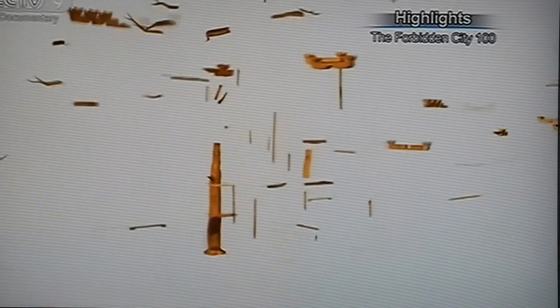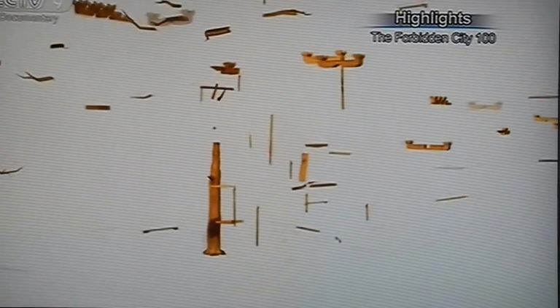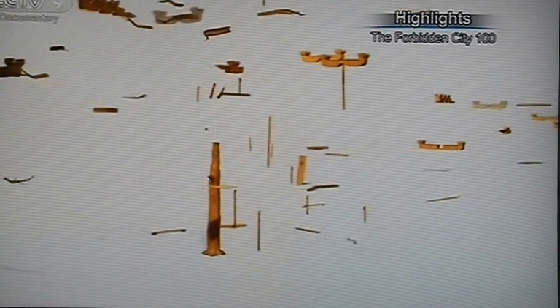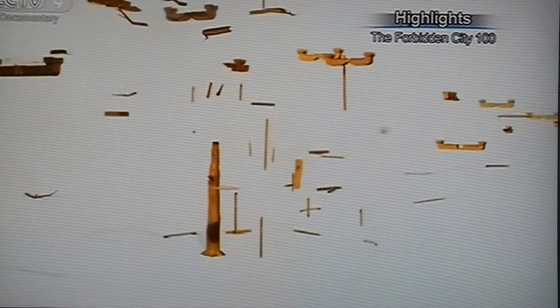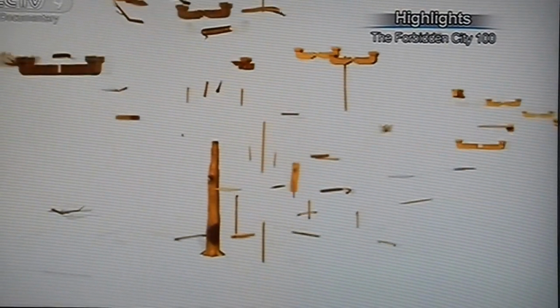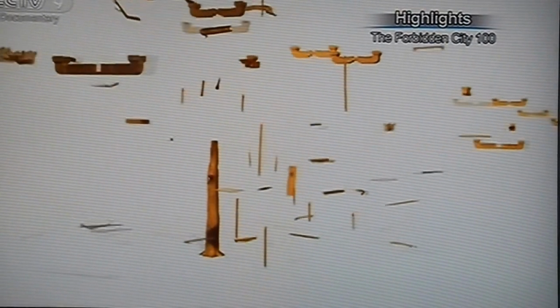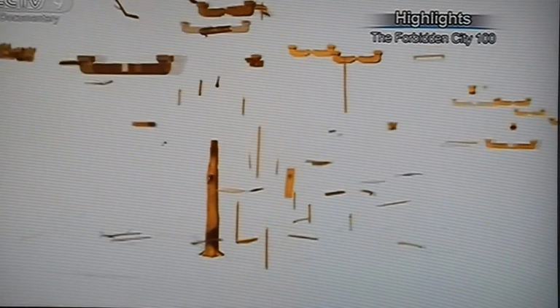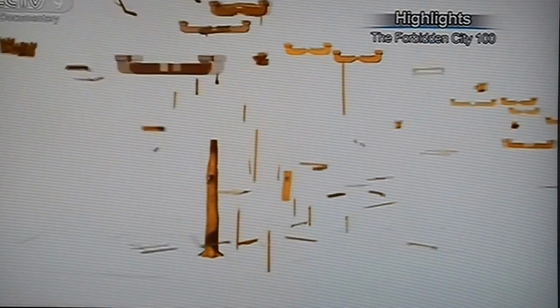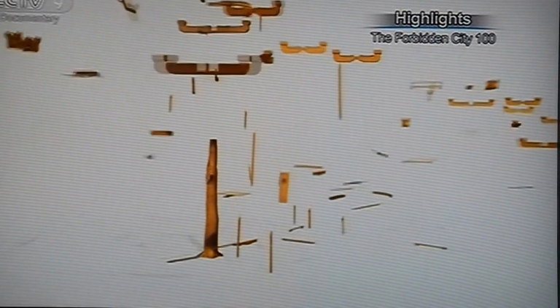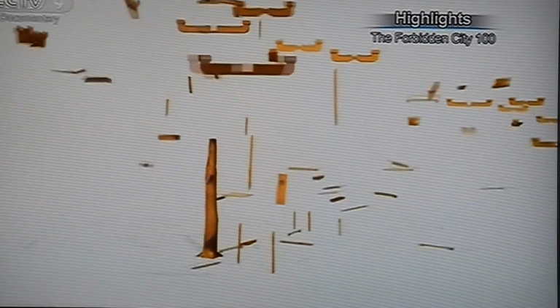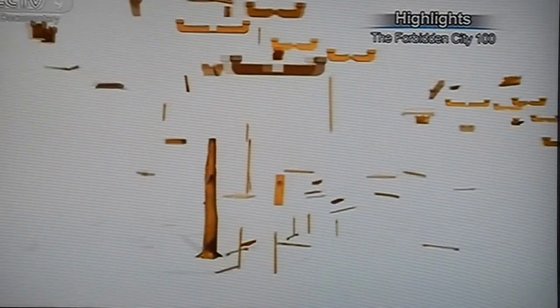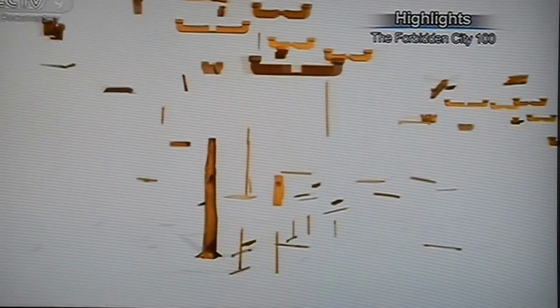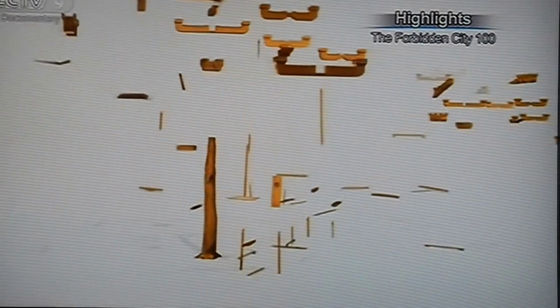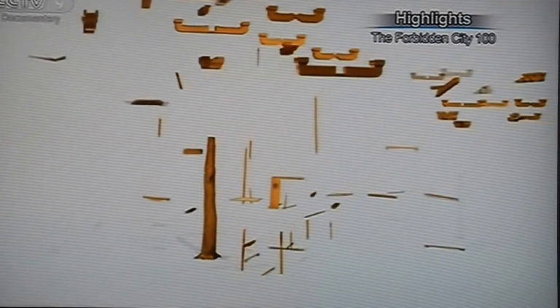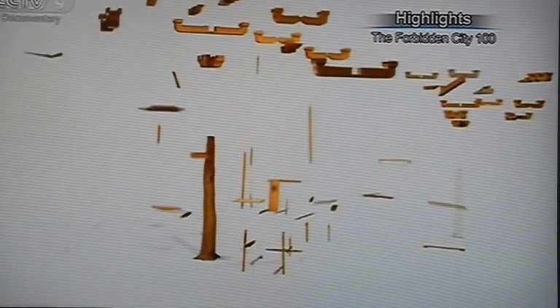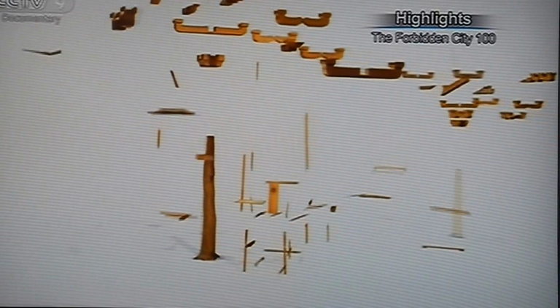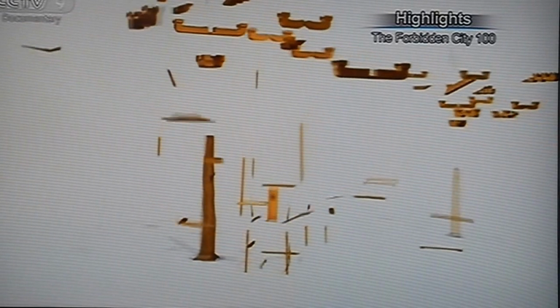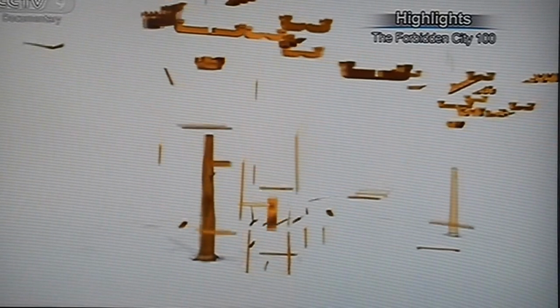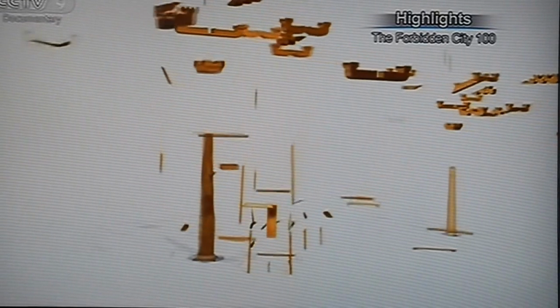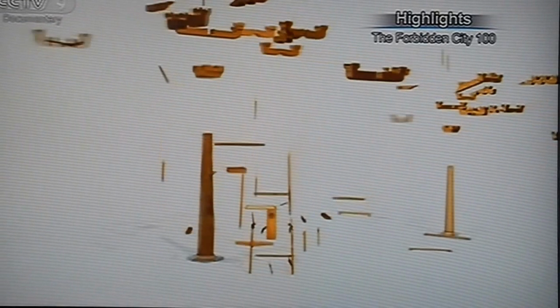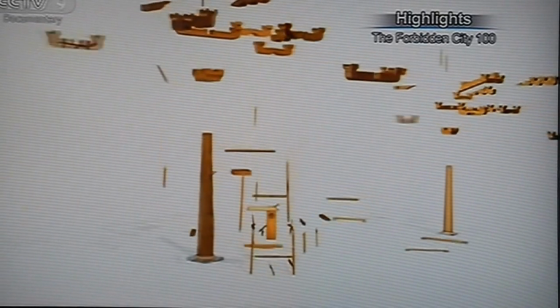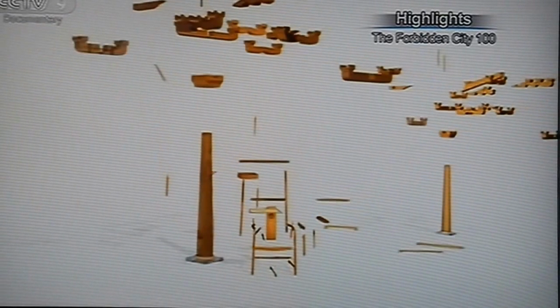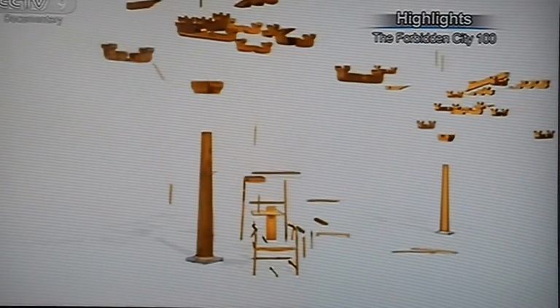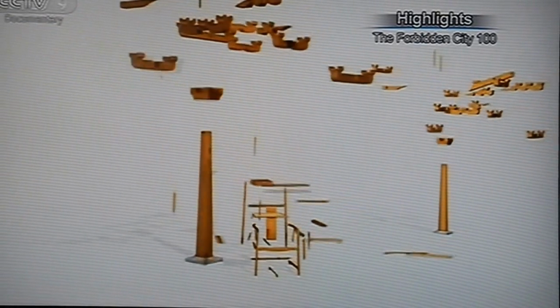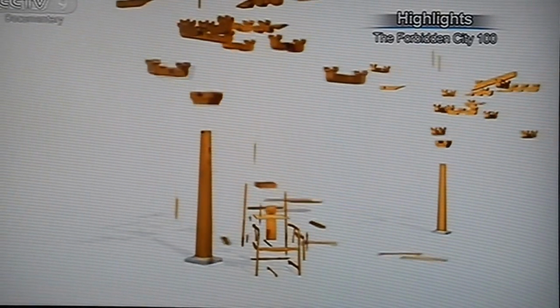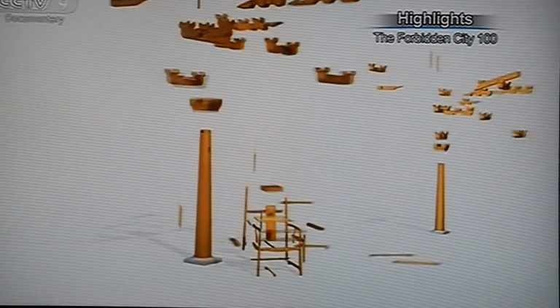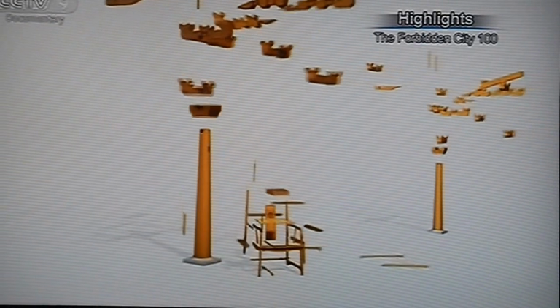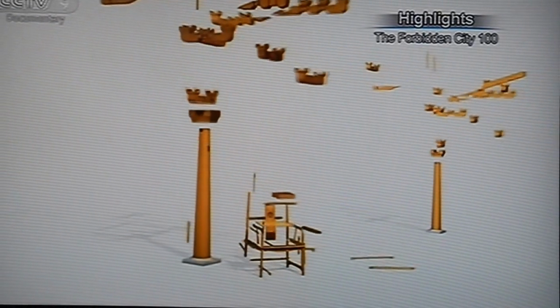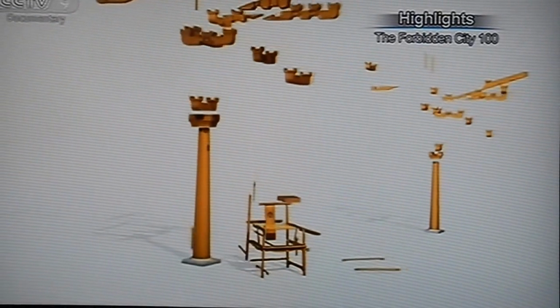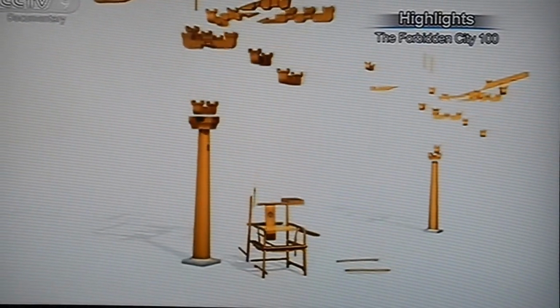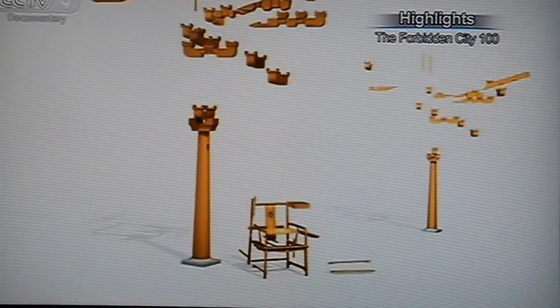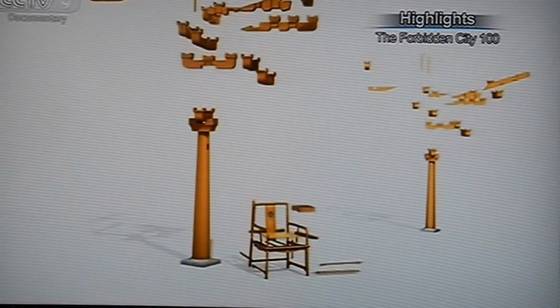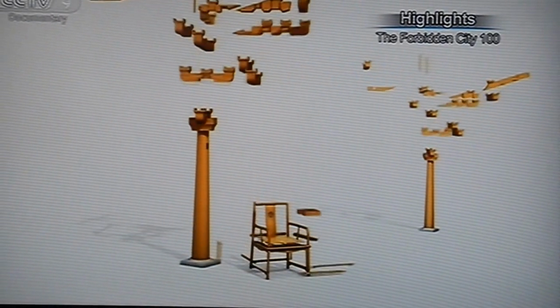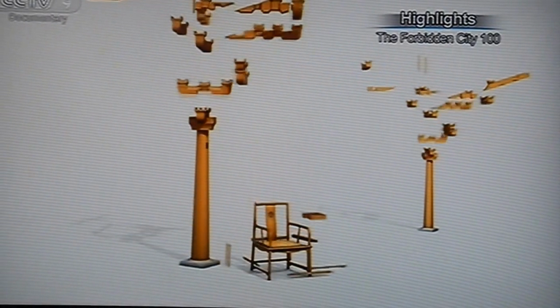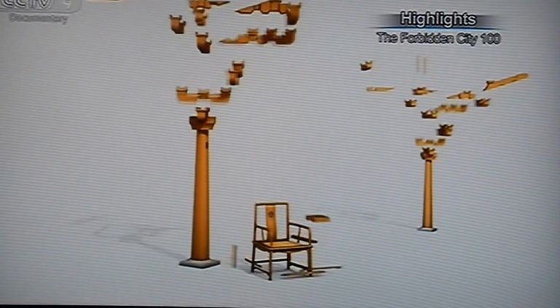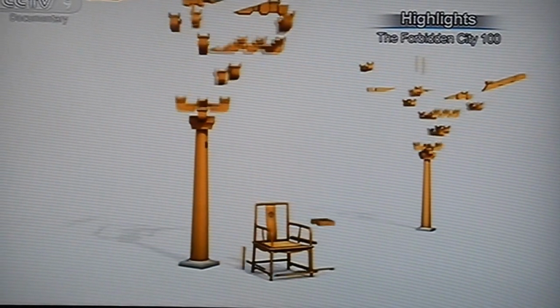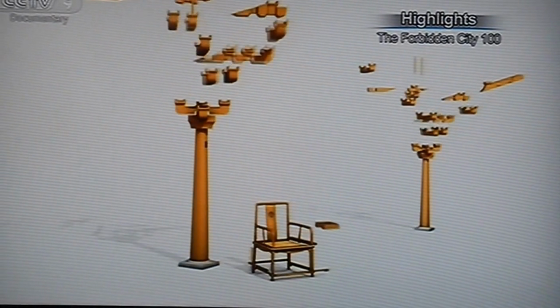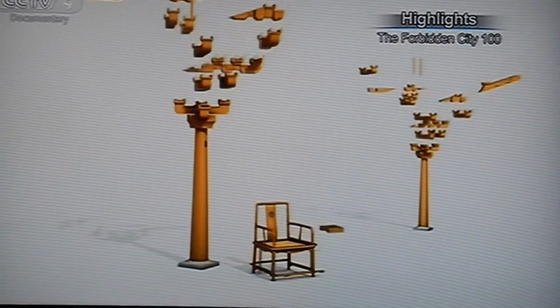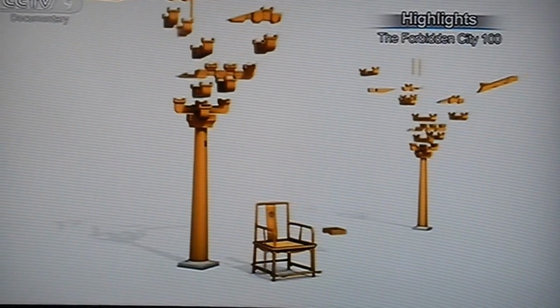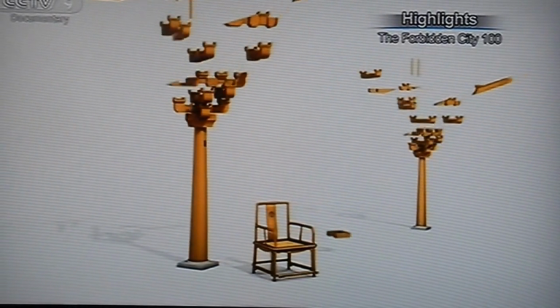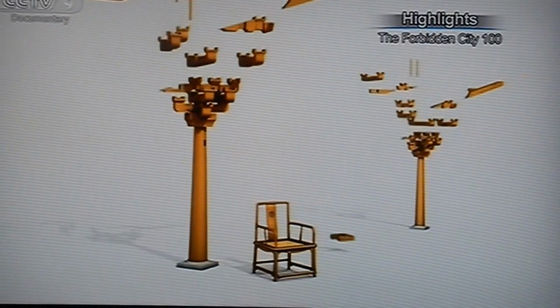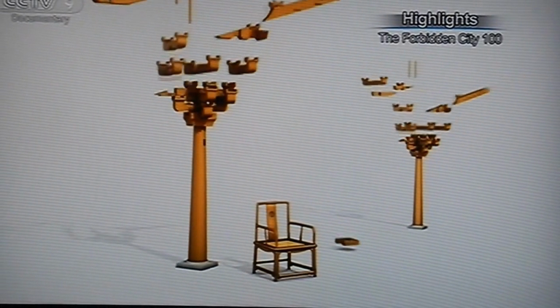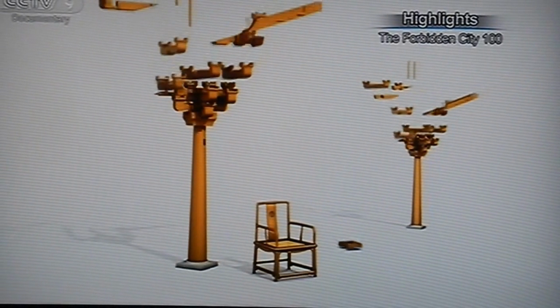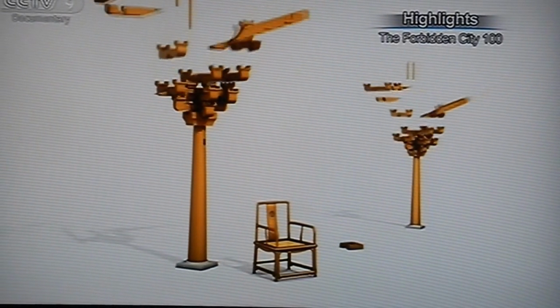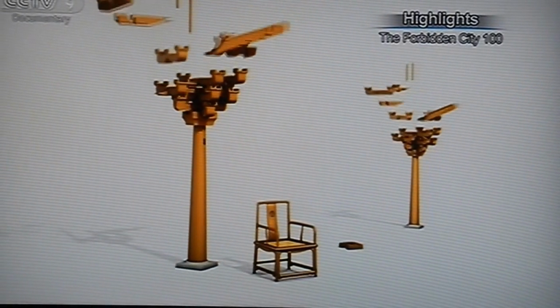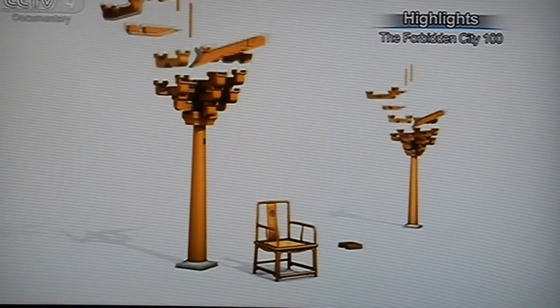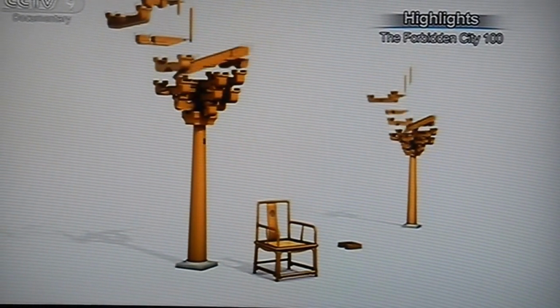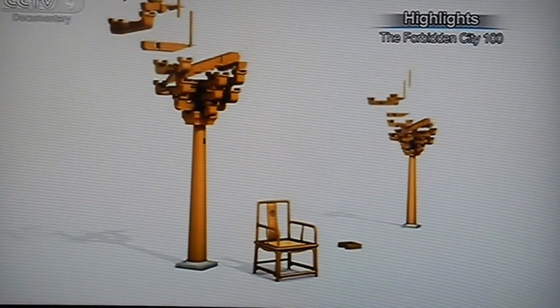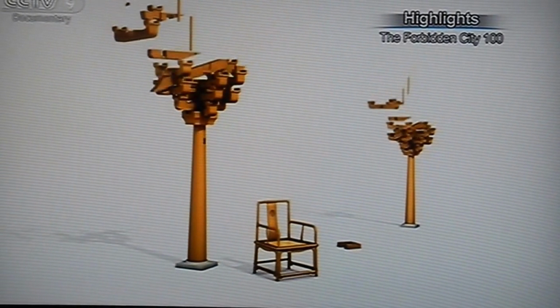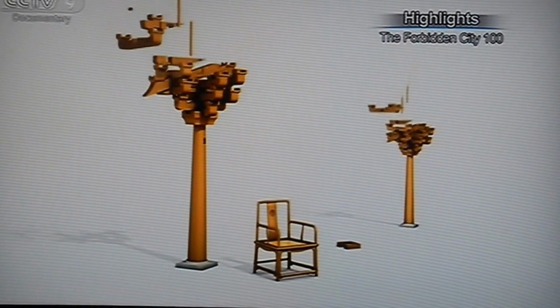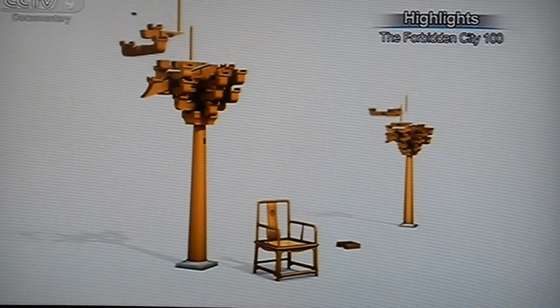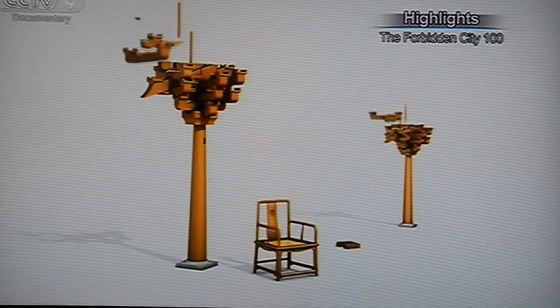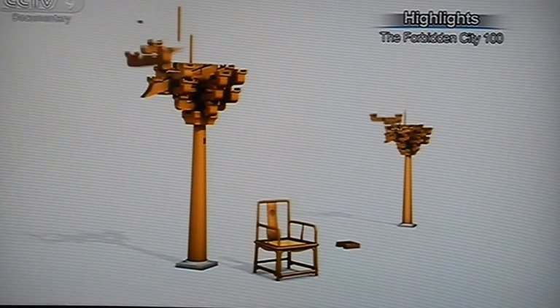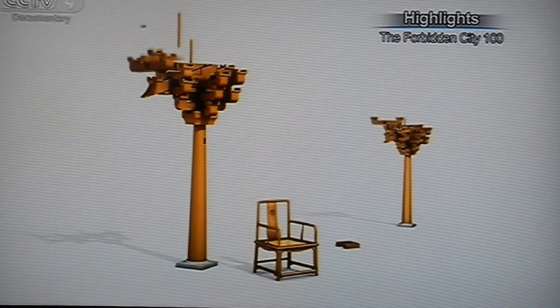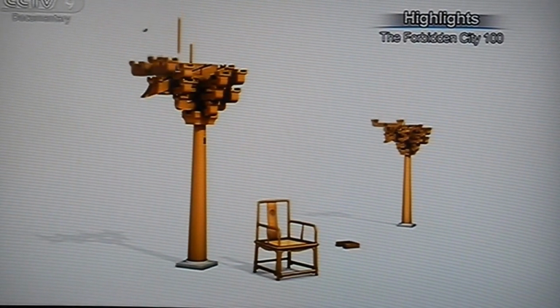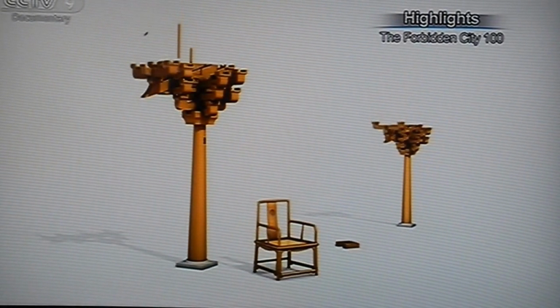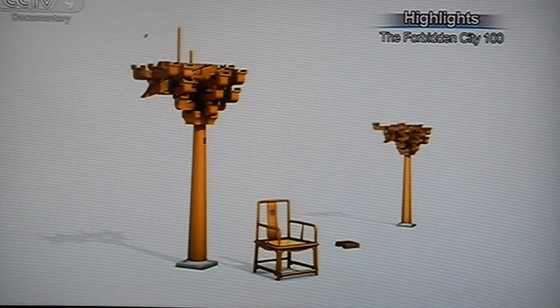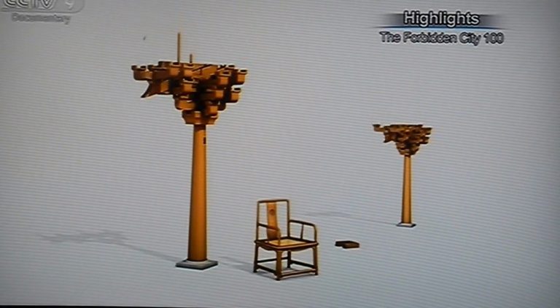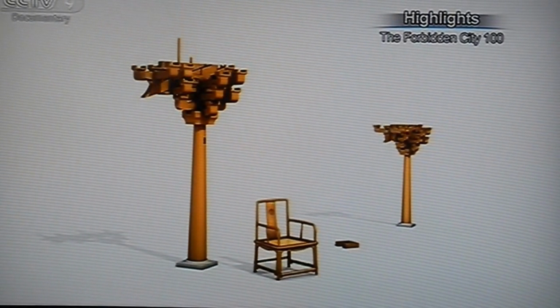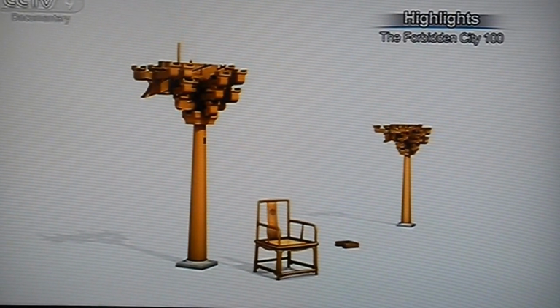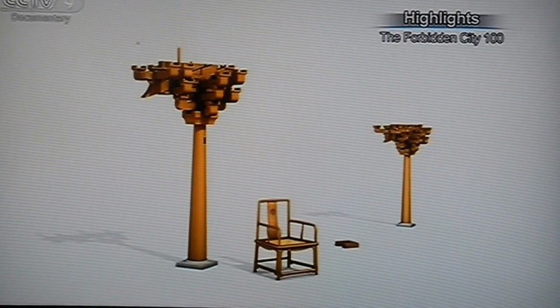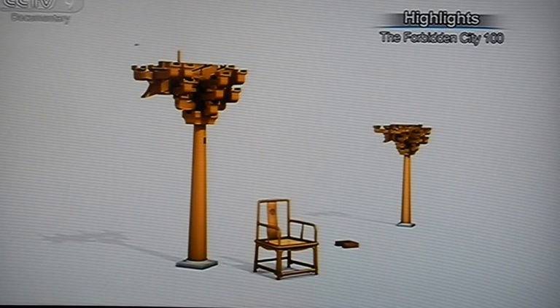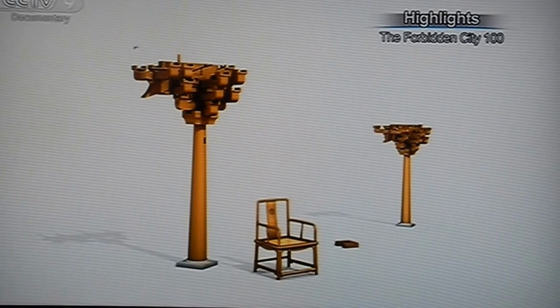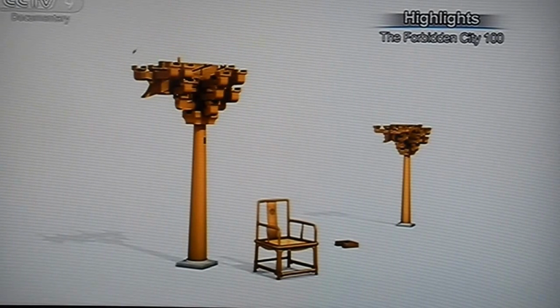The most complex parts of a Chinese wooden structure are the corbels. They are also the simplest parts.